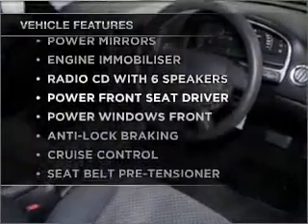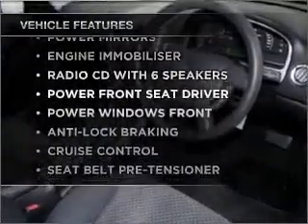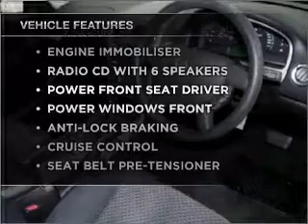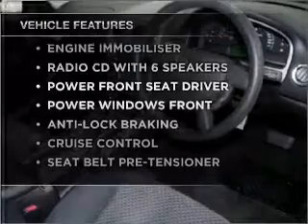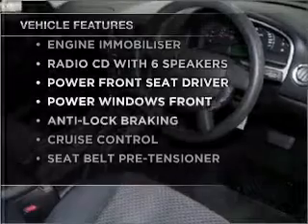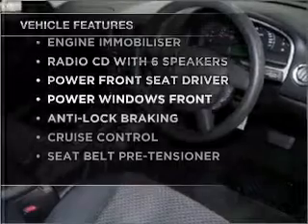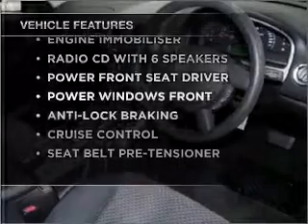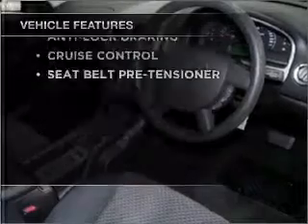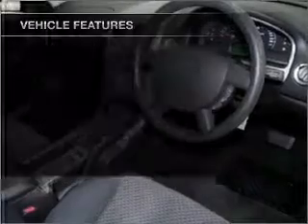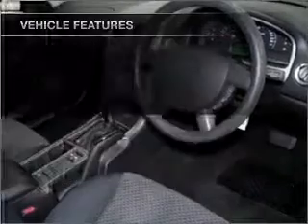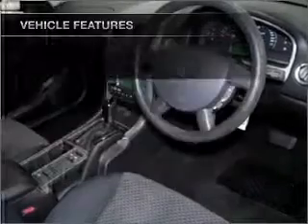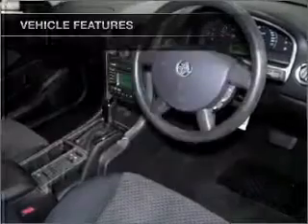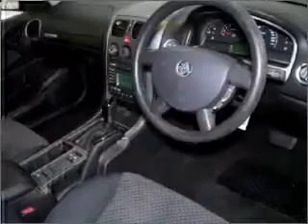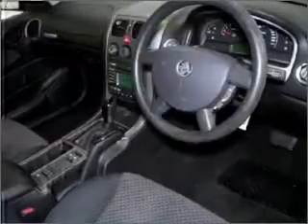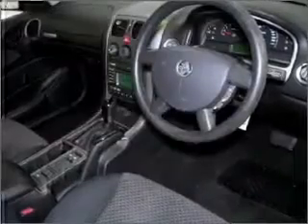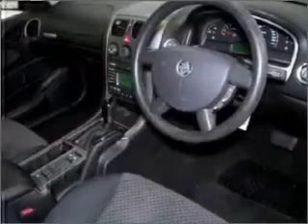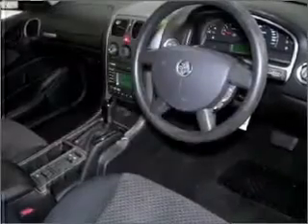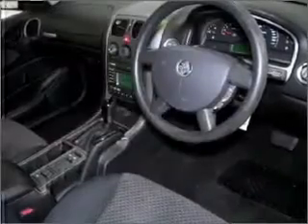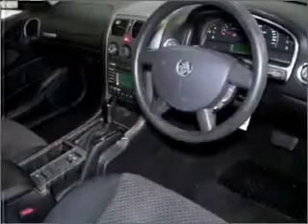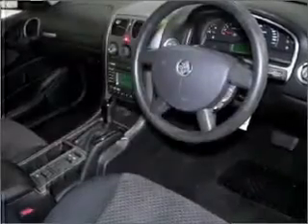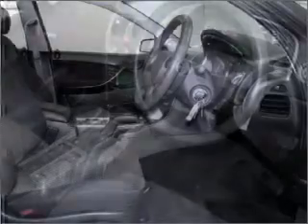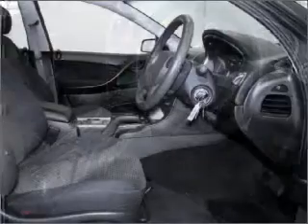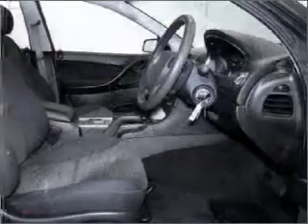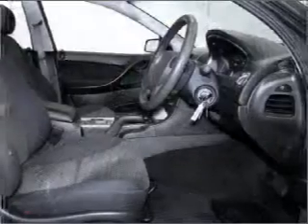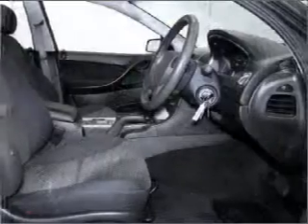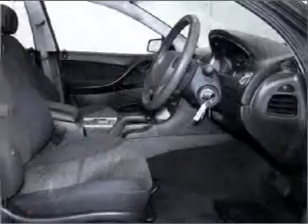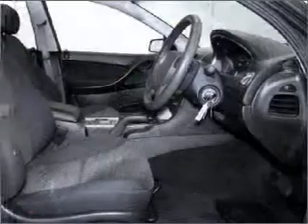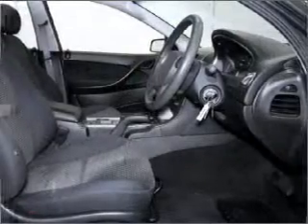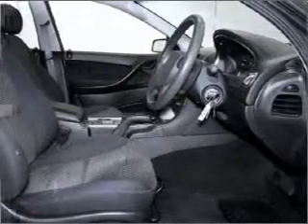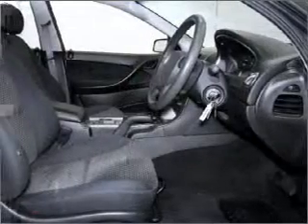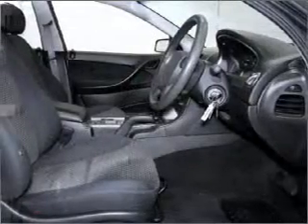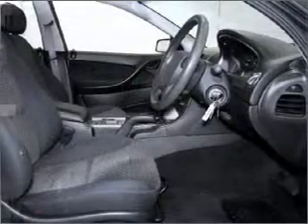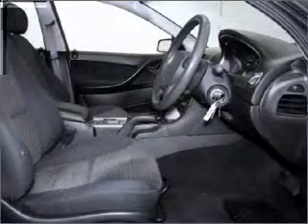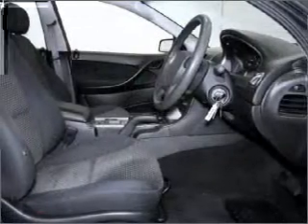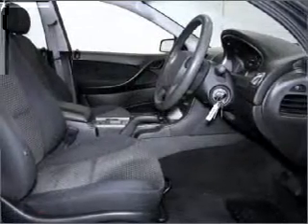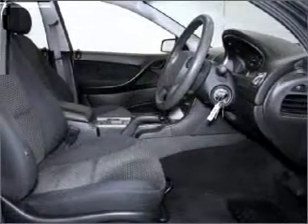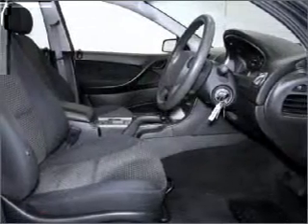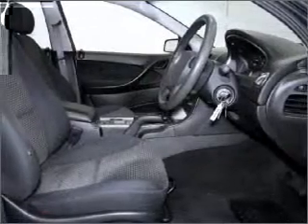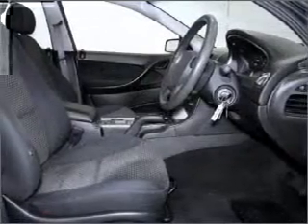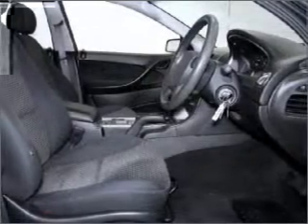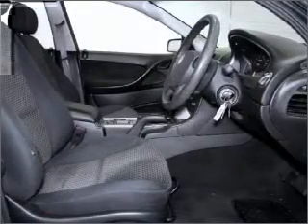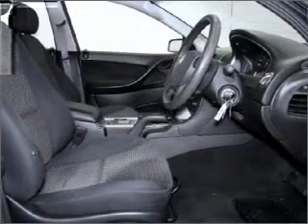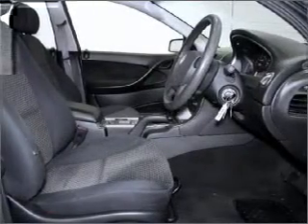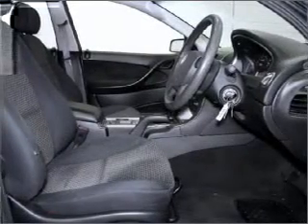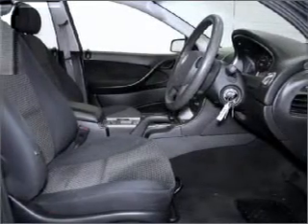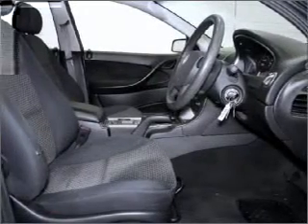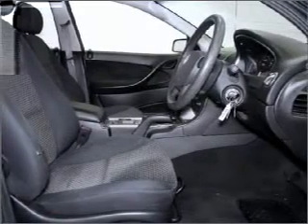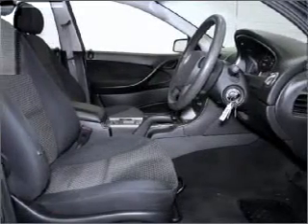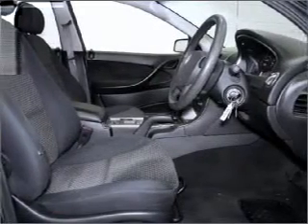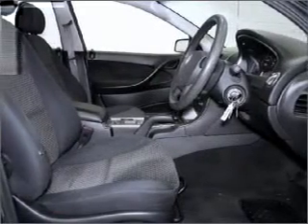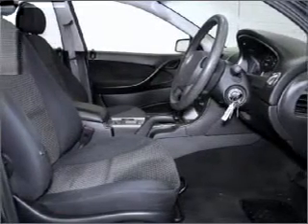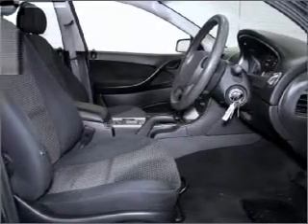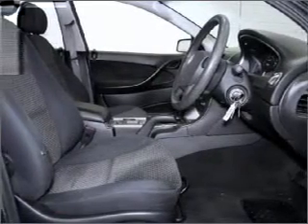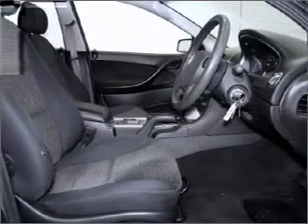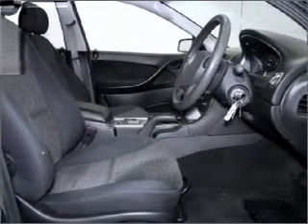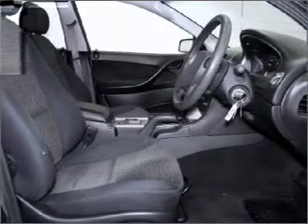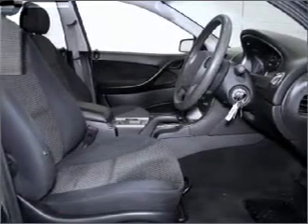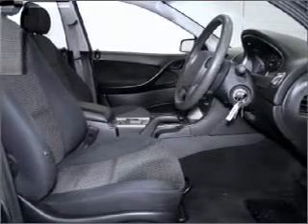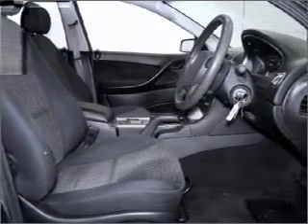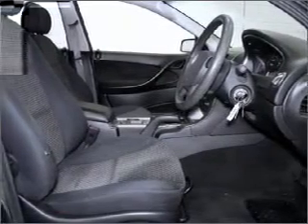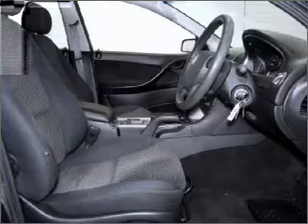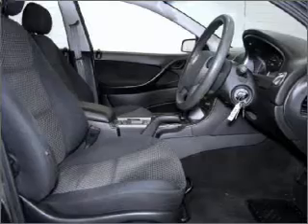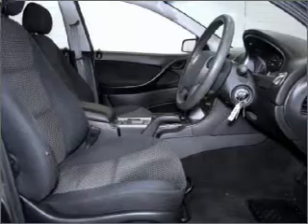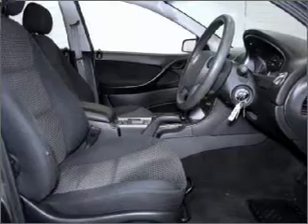Cruise control, central locking, power windows, an alarm system, a CD player, power mirrors.